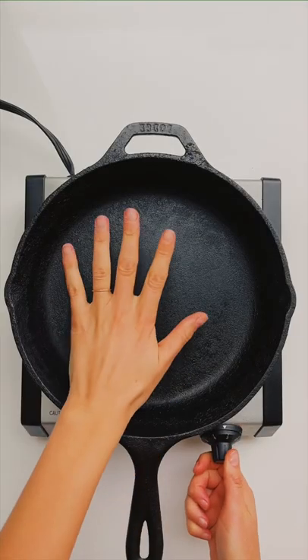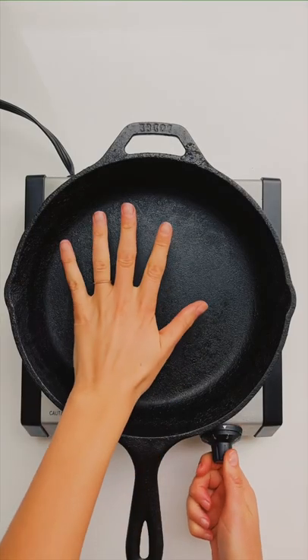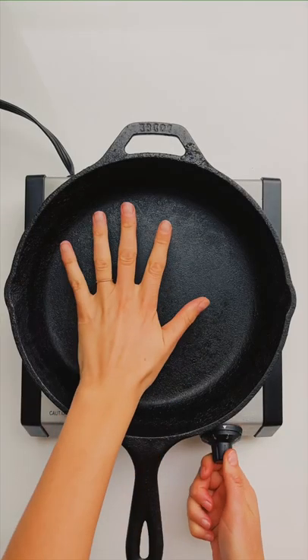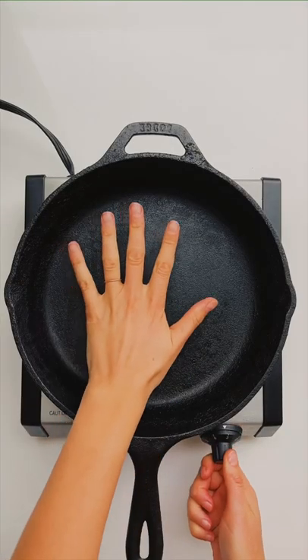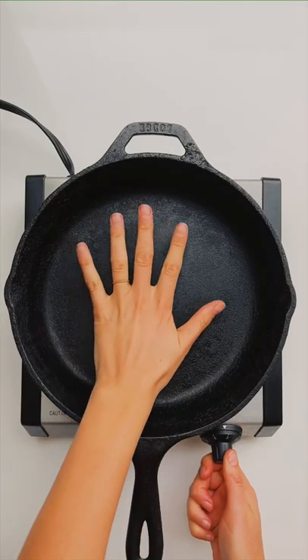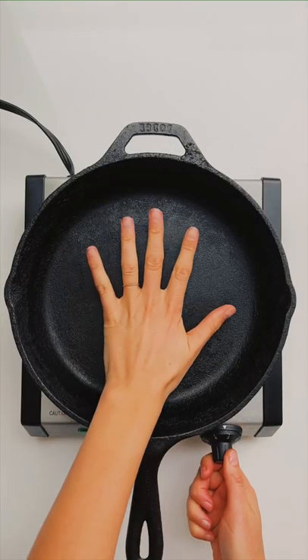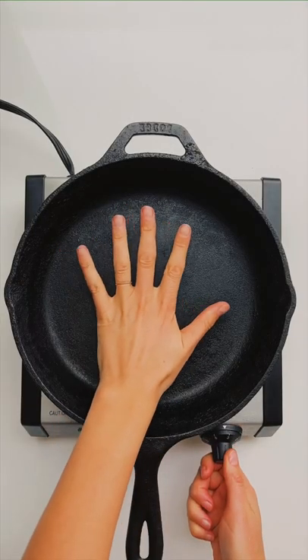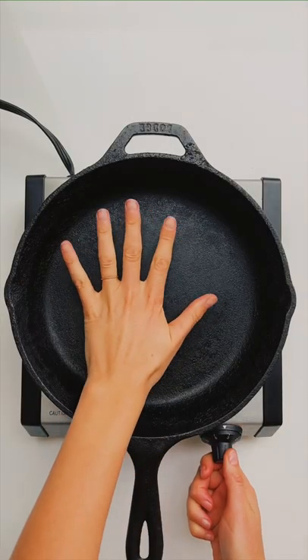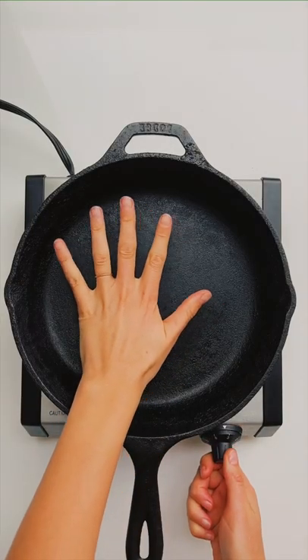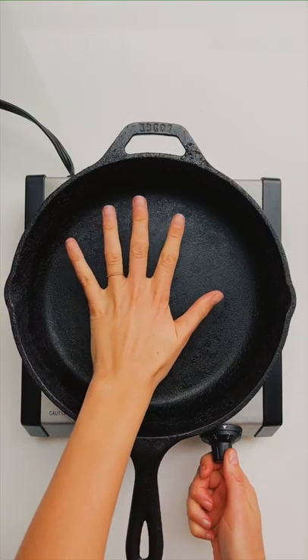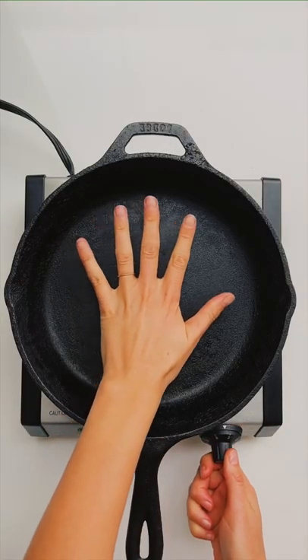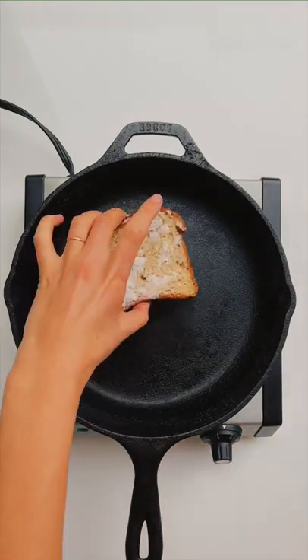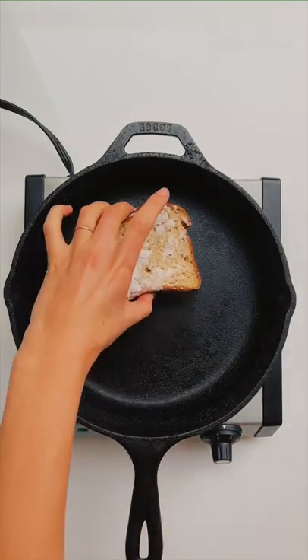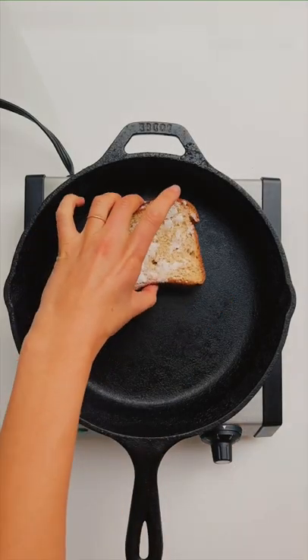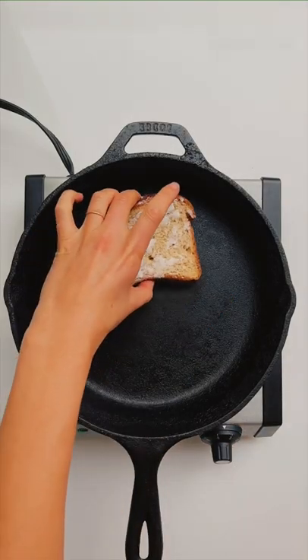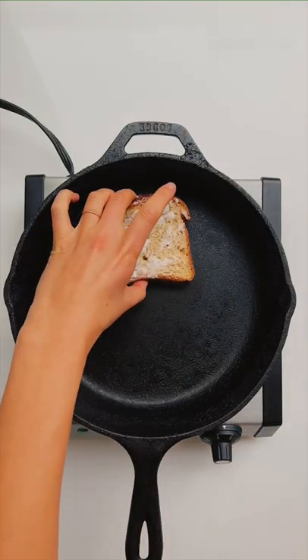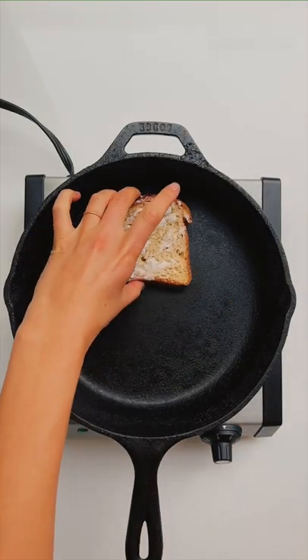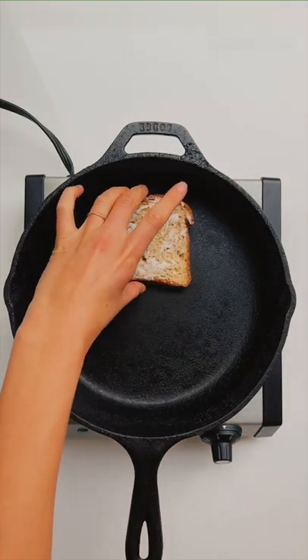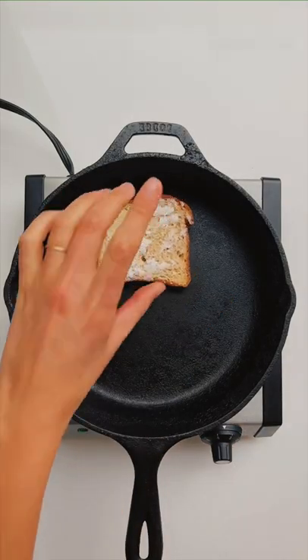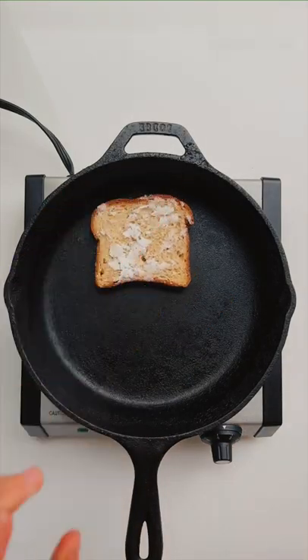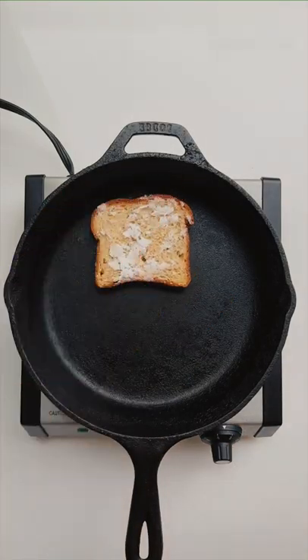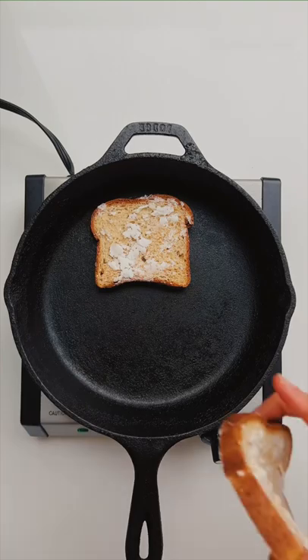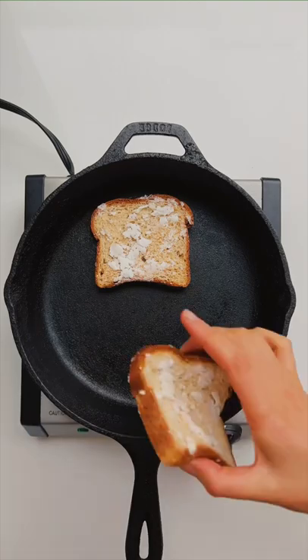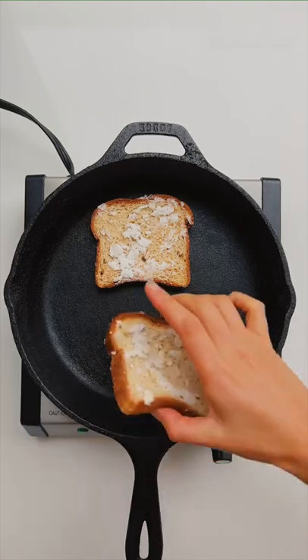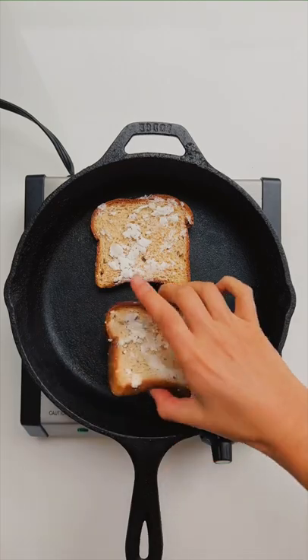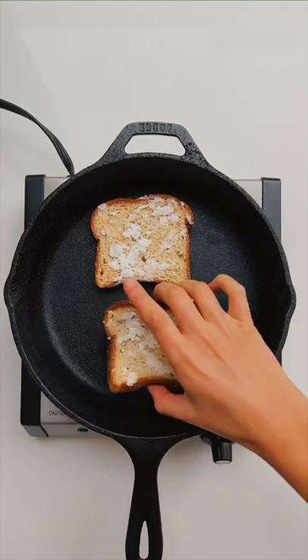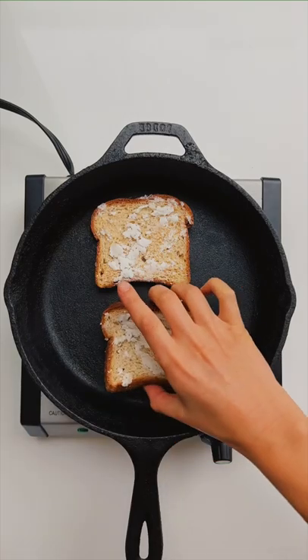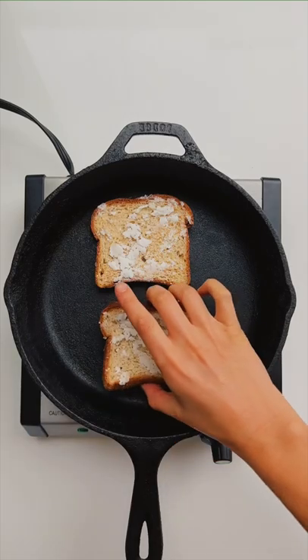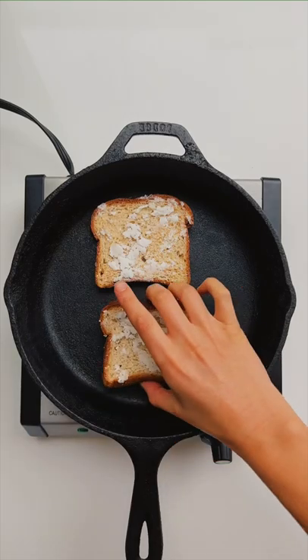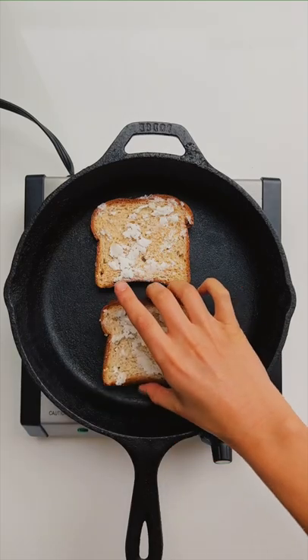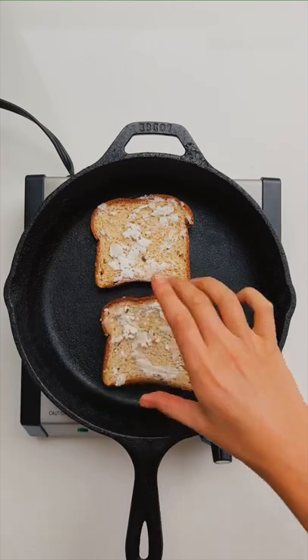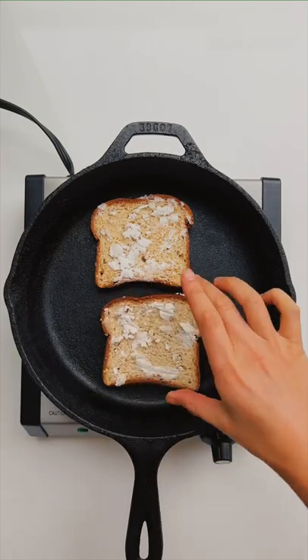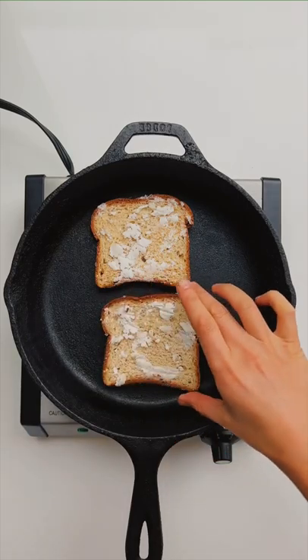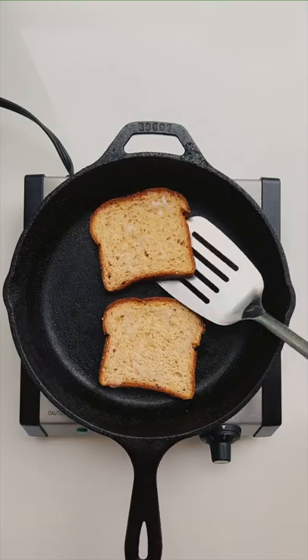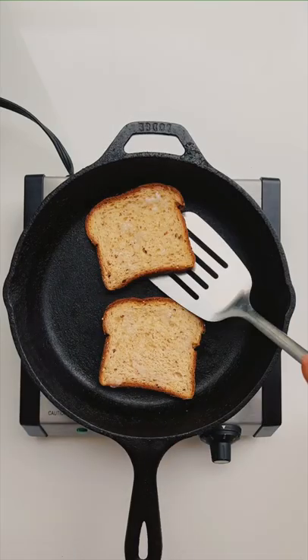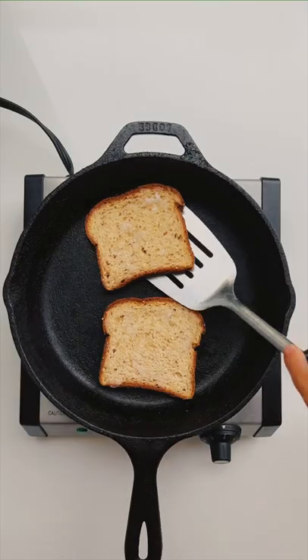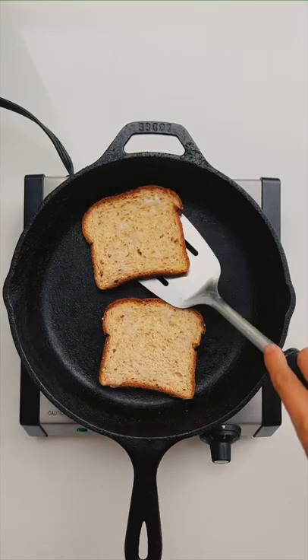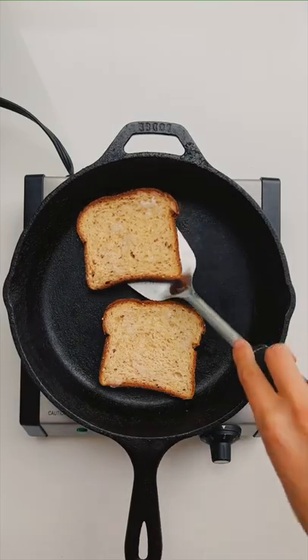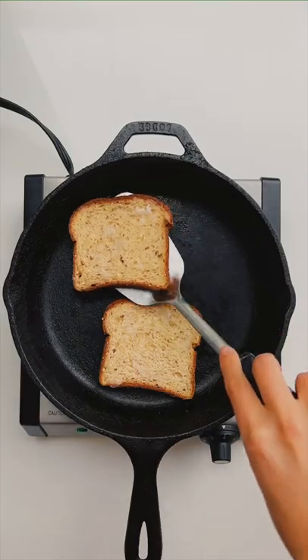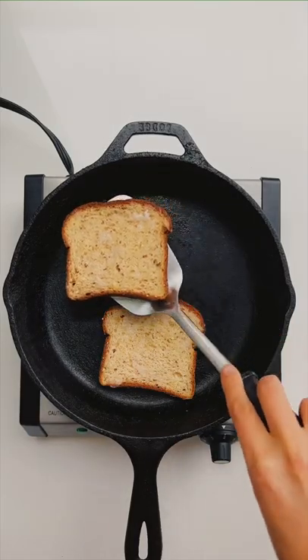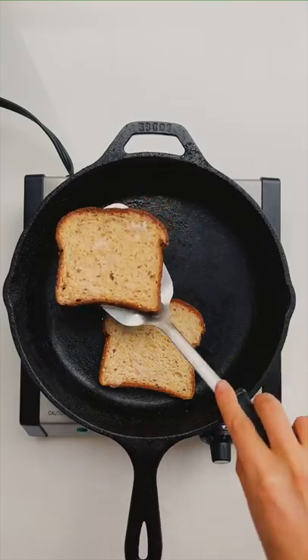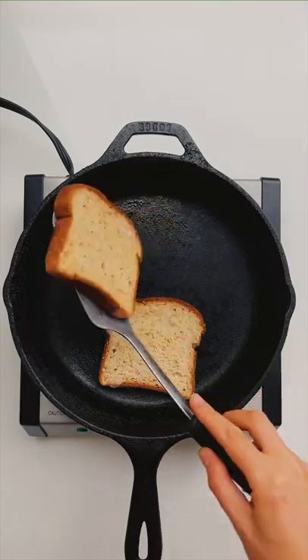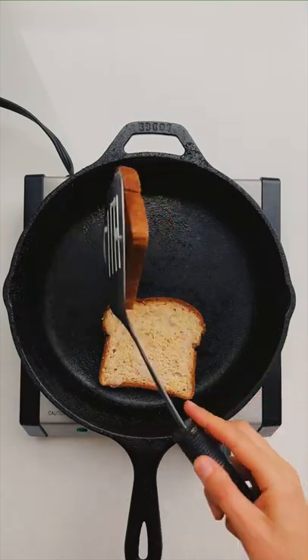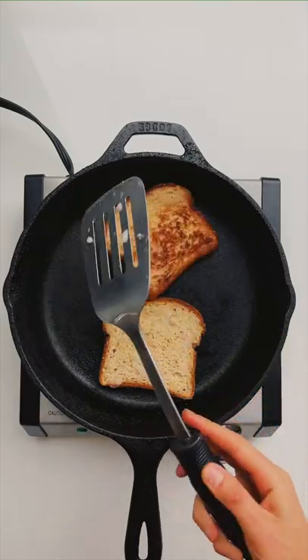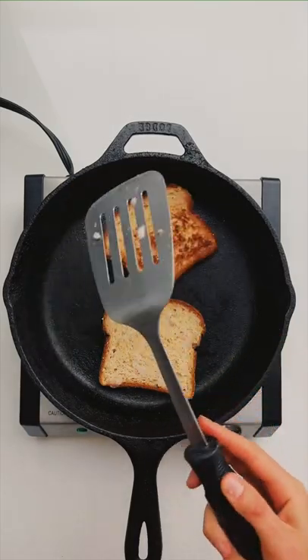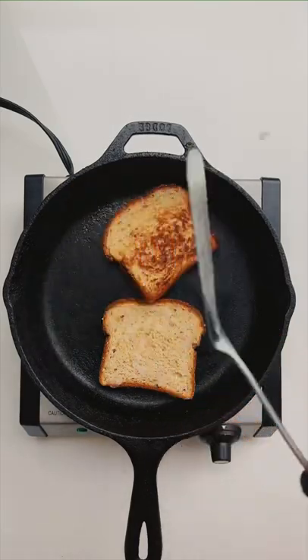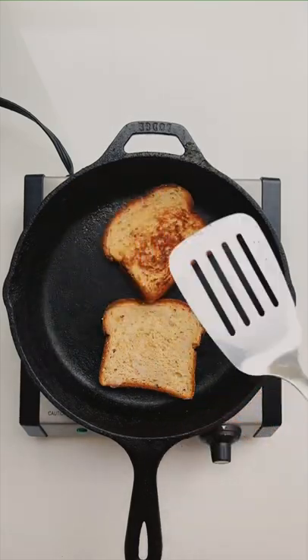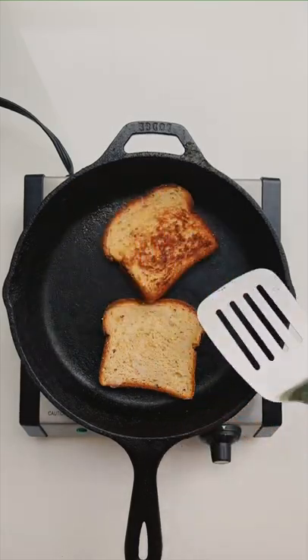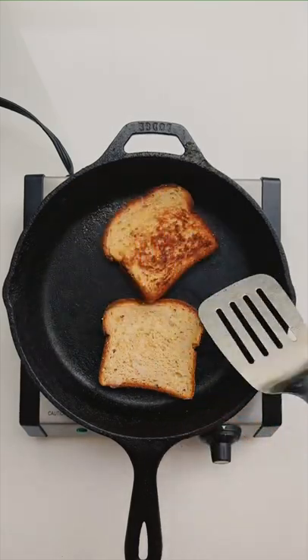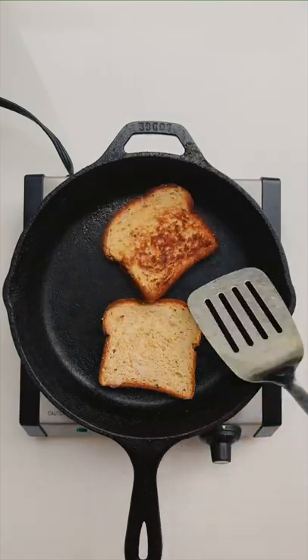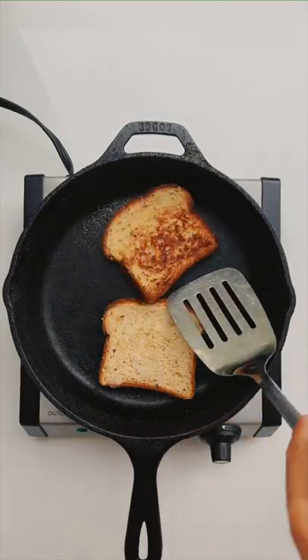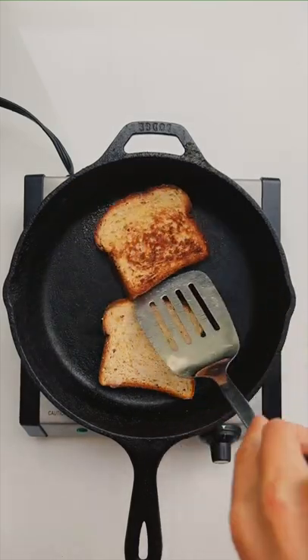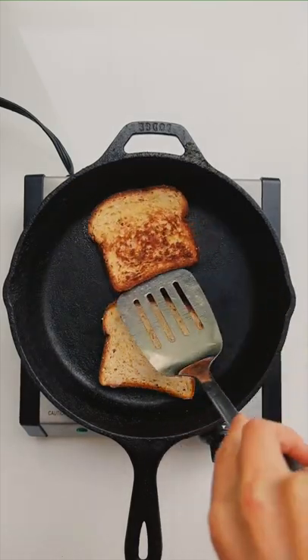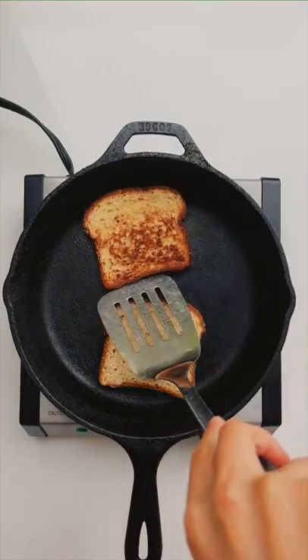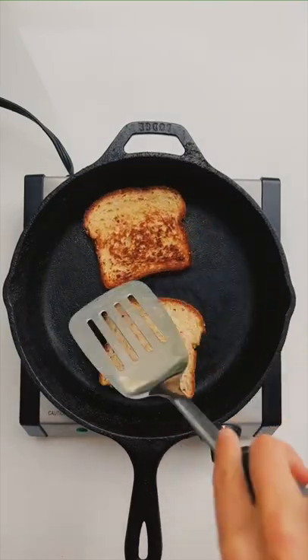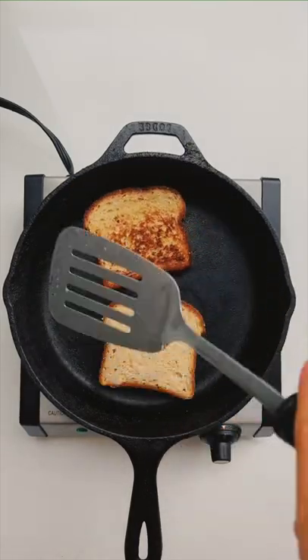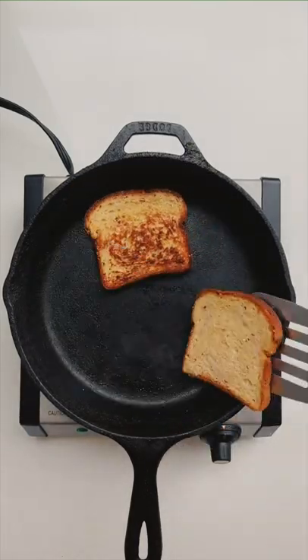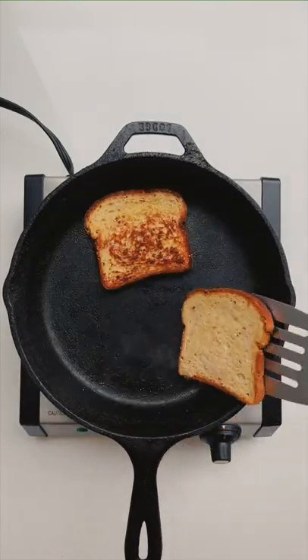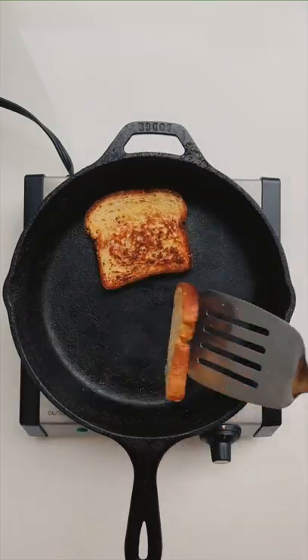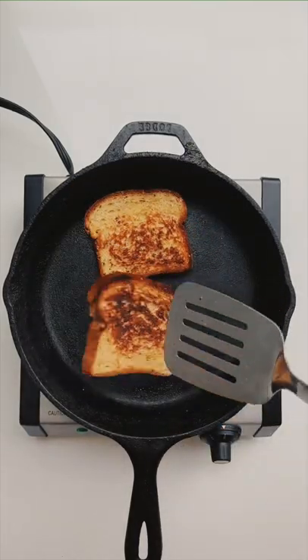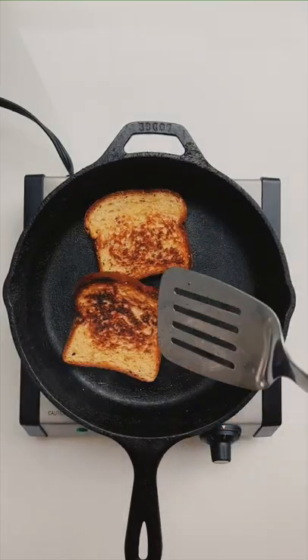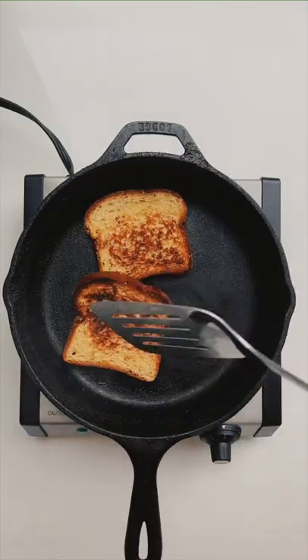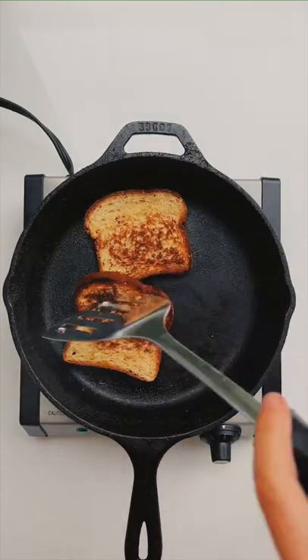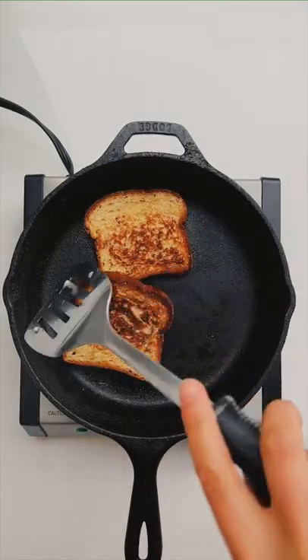Heat a skillet over medium heat and add your slices of buttered bread. Cook until golden brown and then flip.